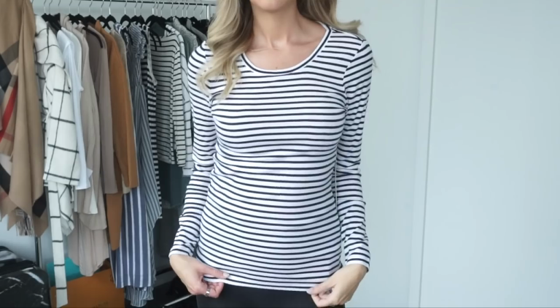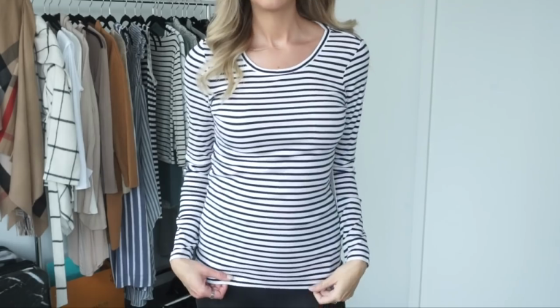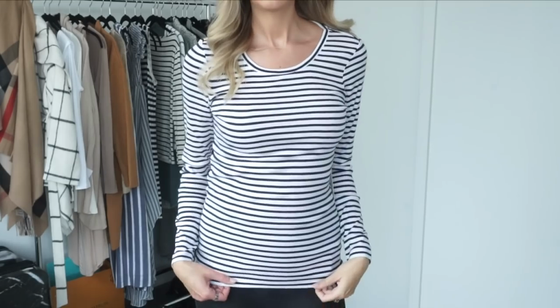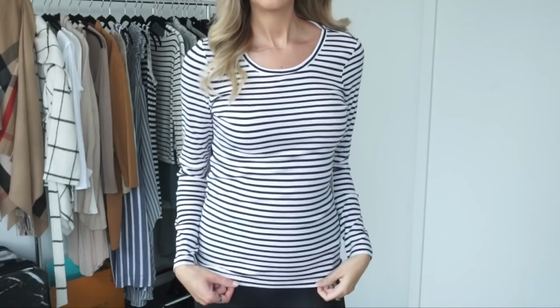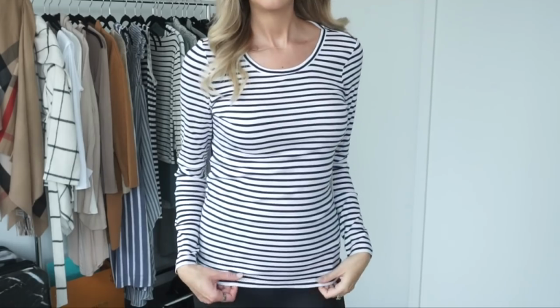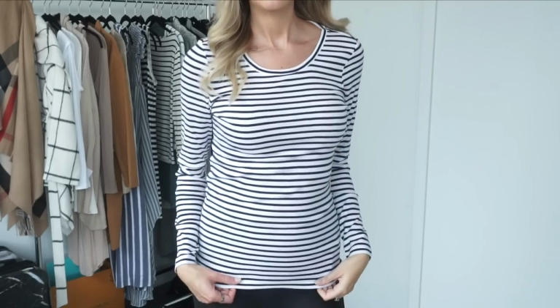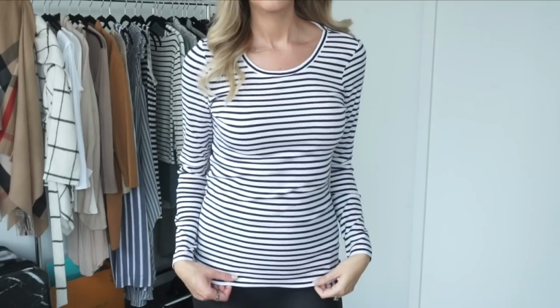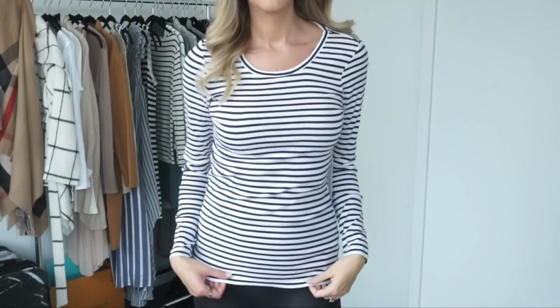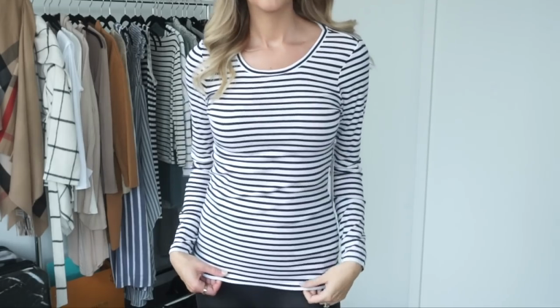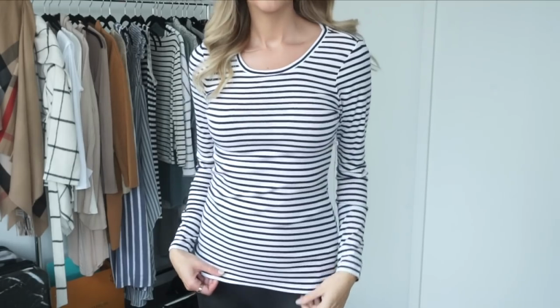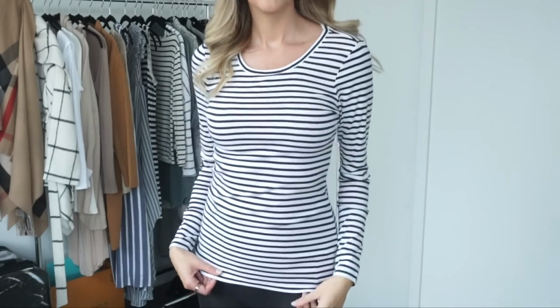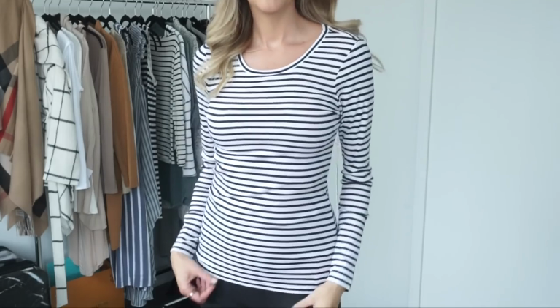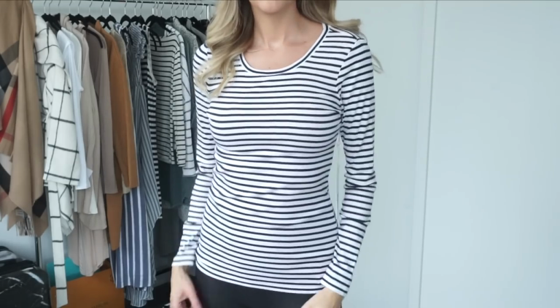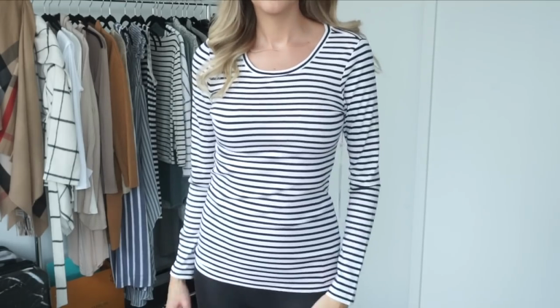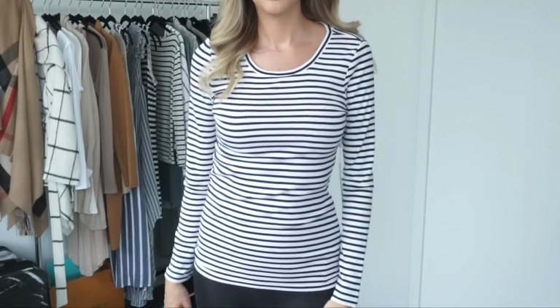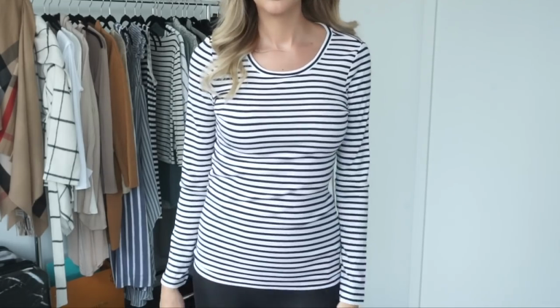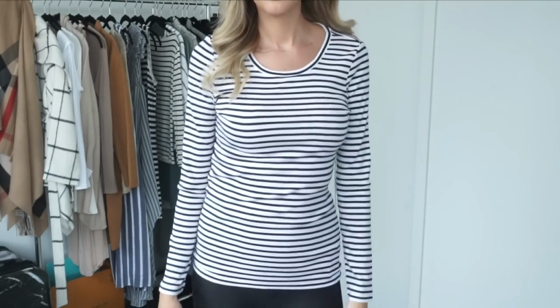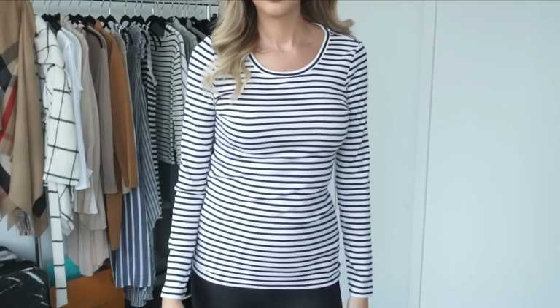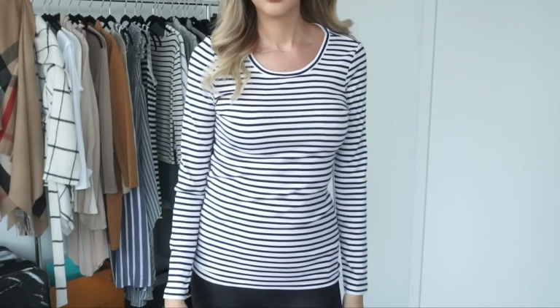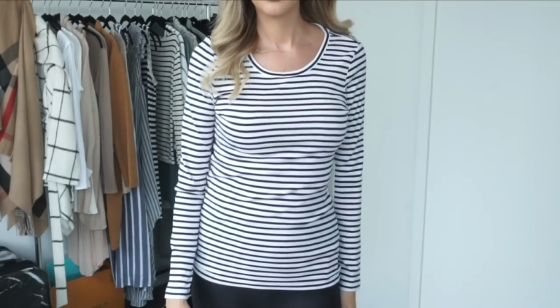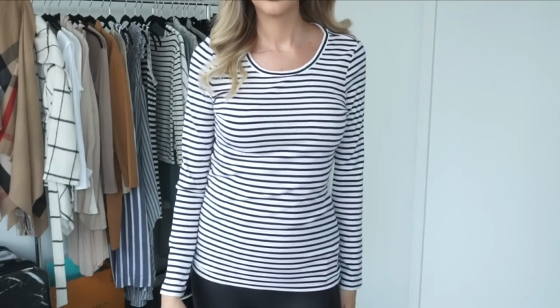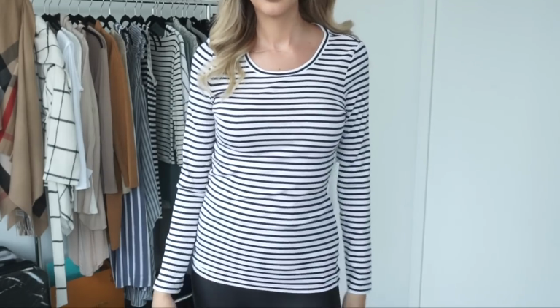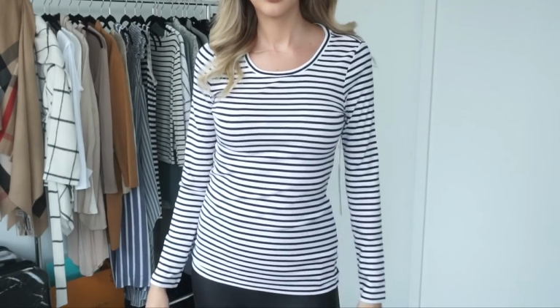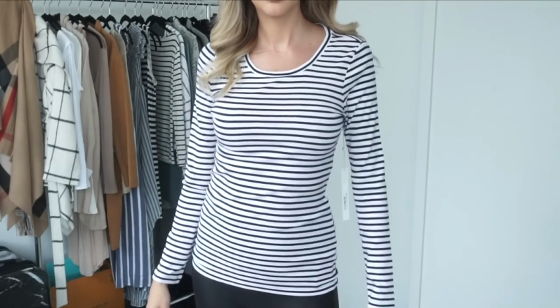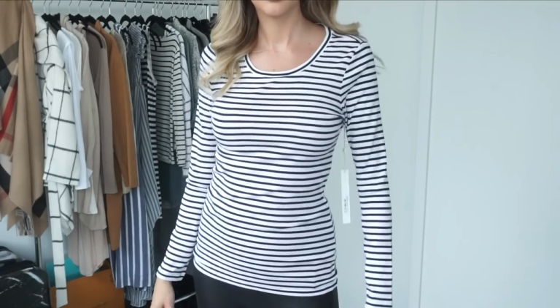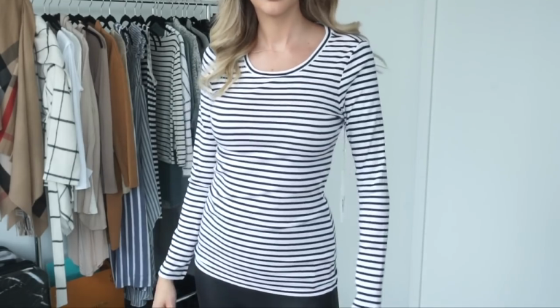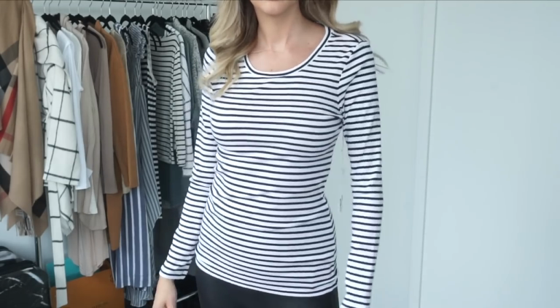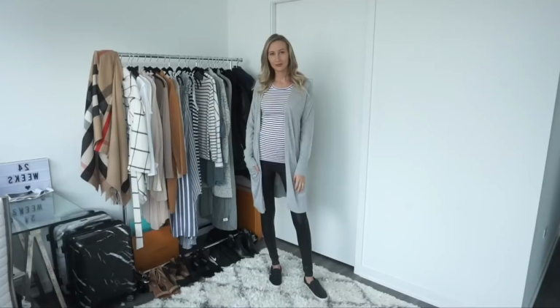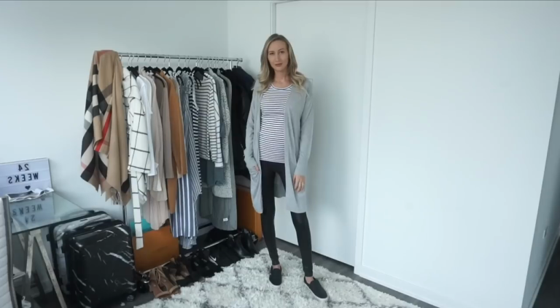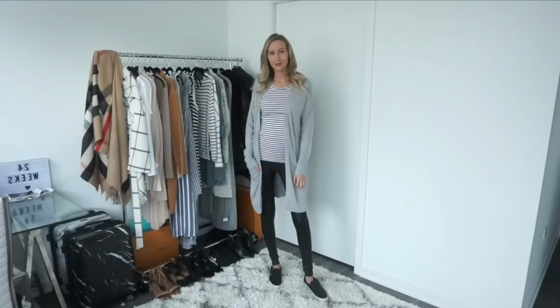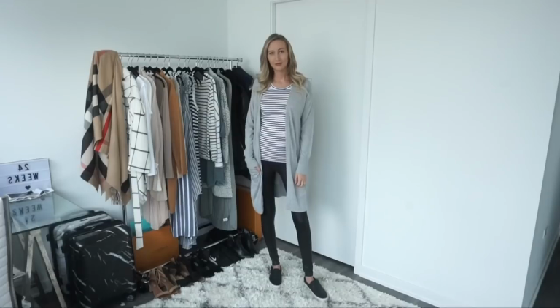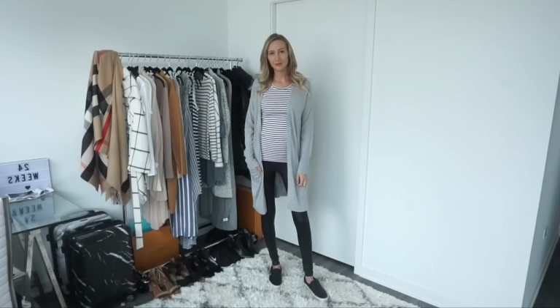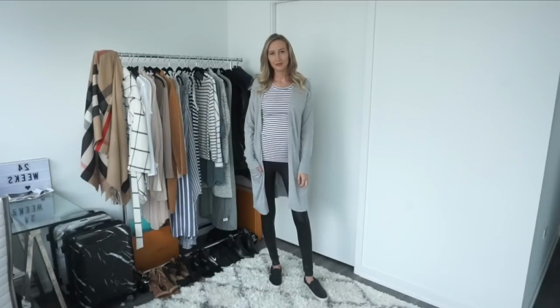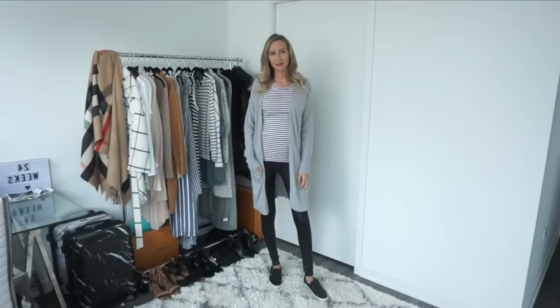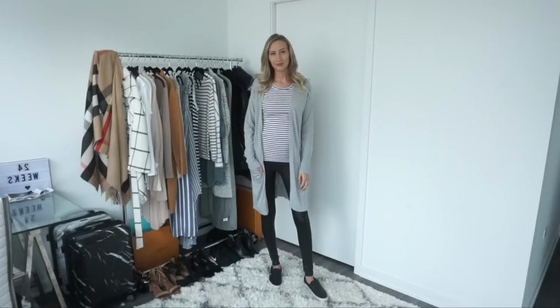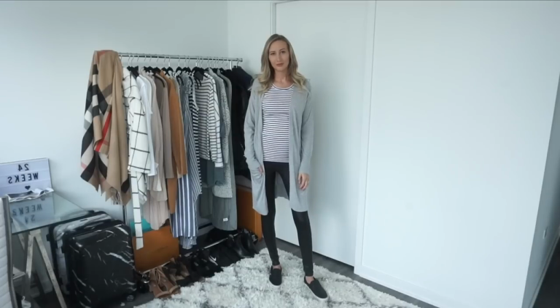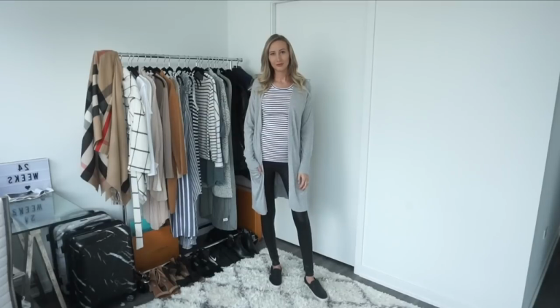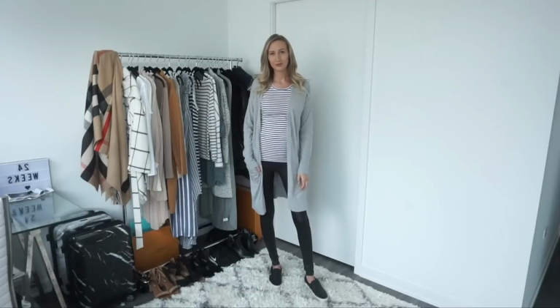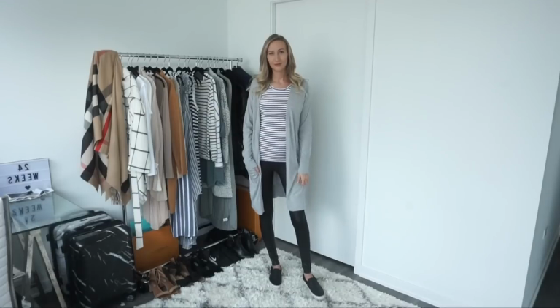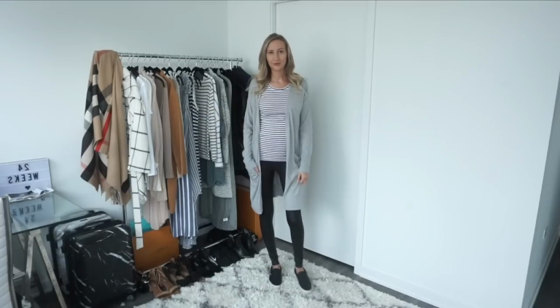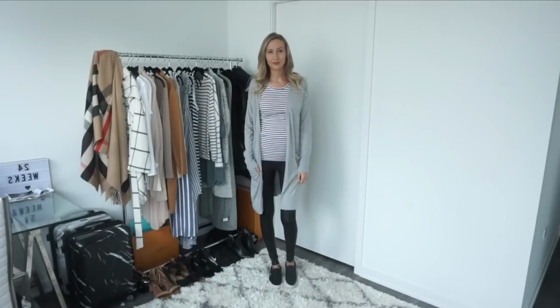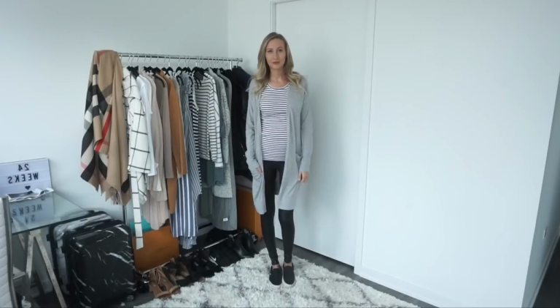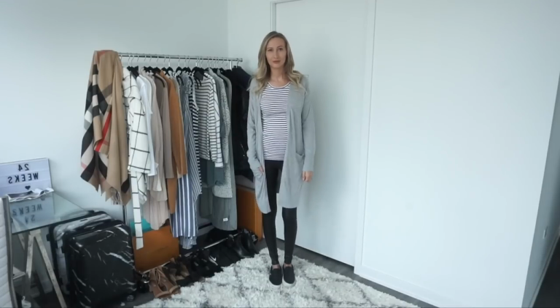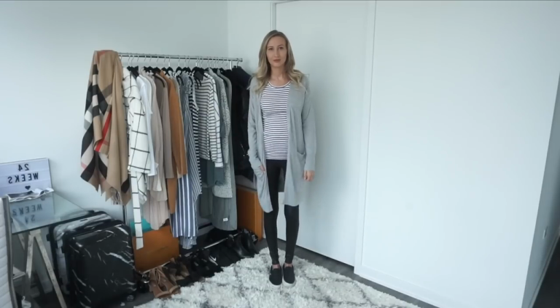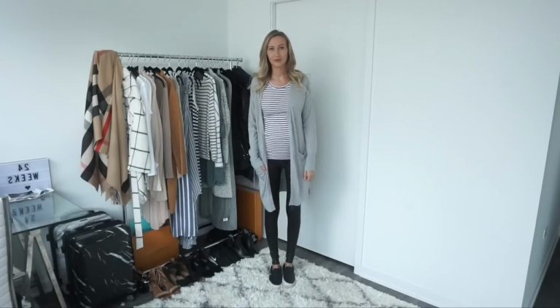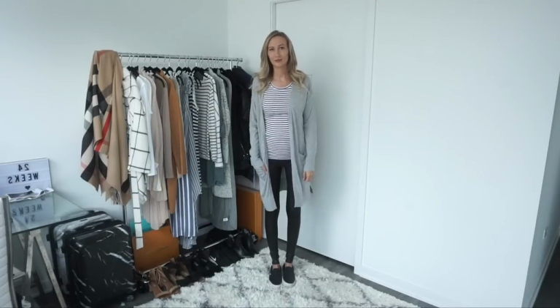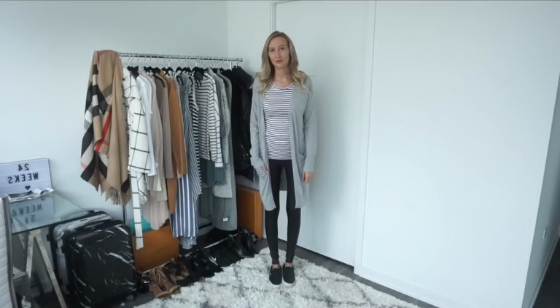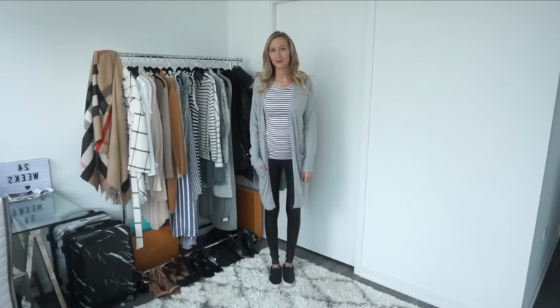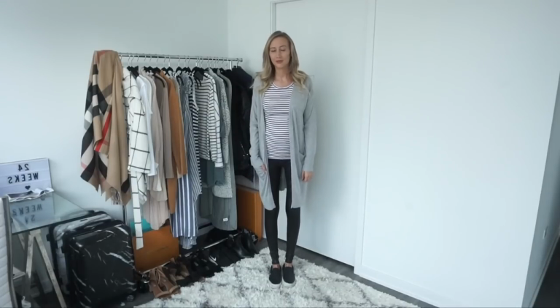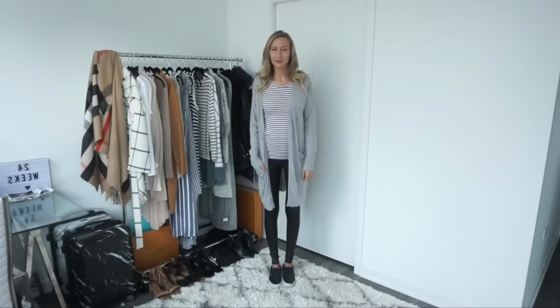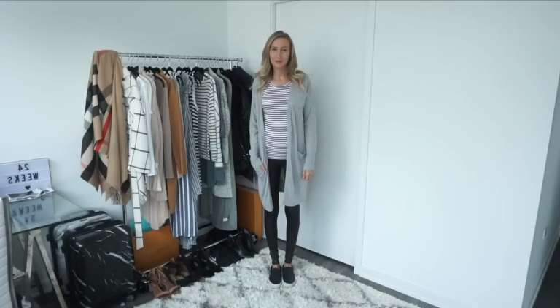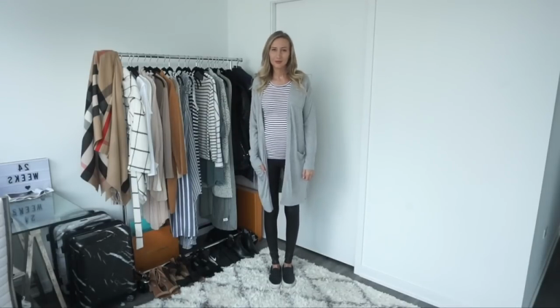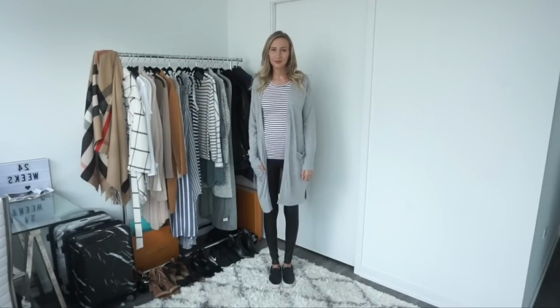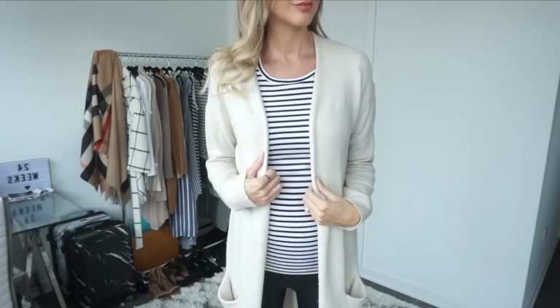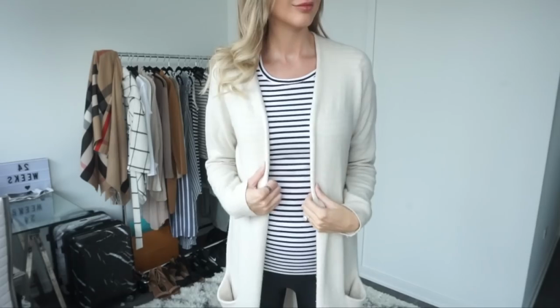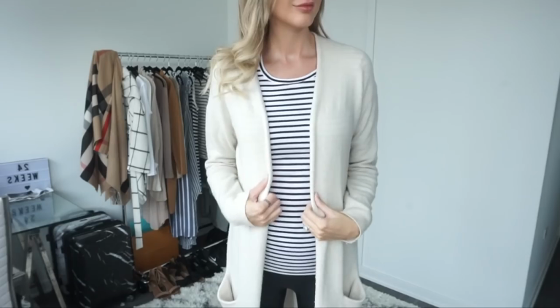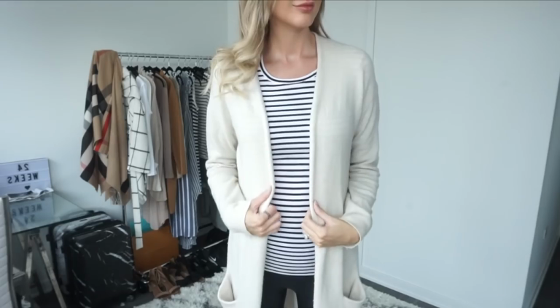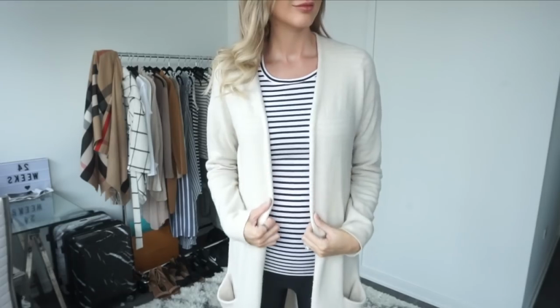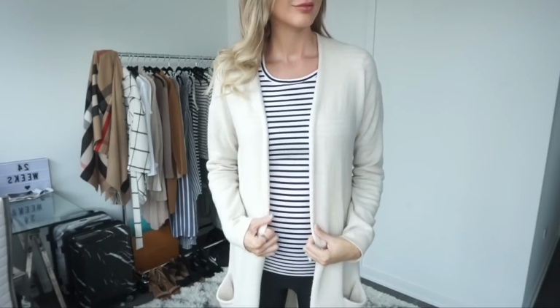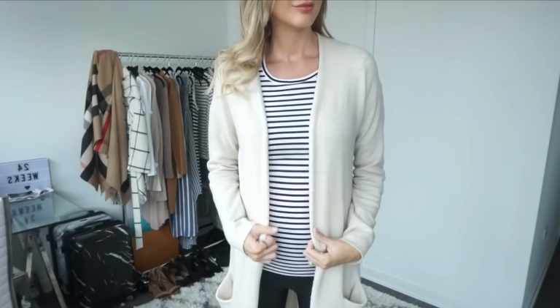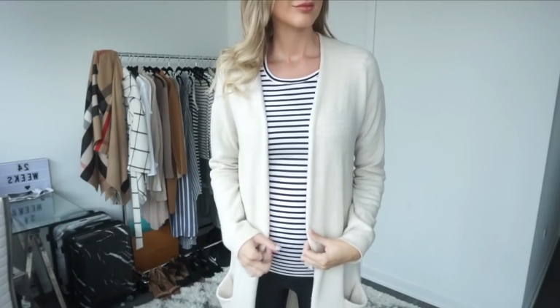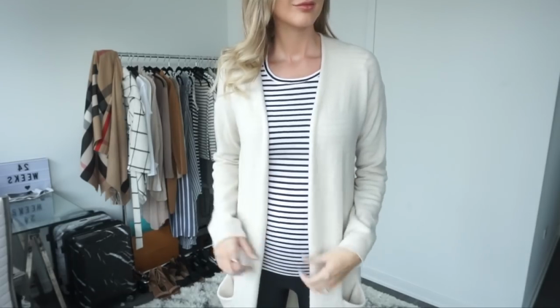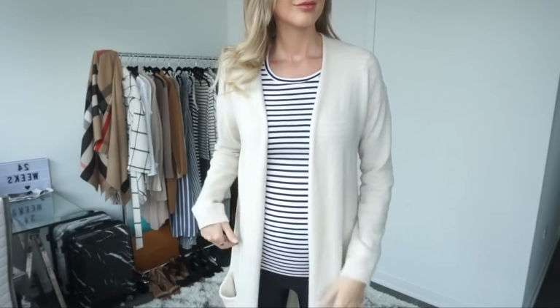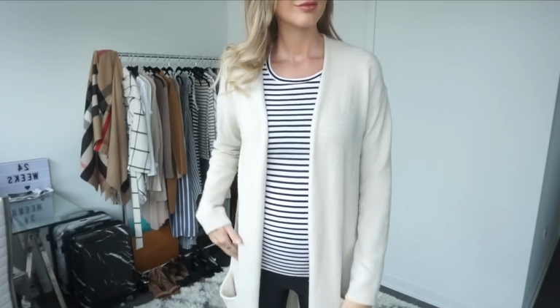Stripe tops are the perfect go-to for when you don't know what to wear. I throw them on with a cardigan or a jacket and instantly it looks so cute and put together.